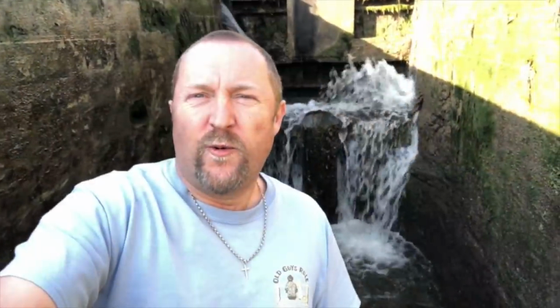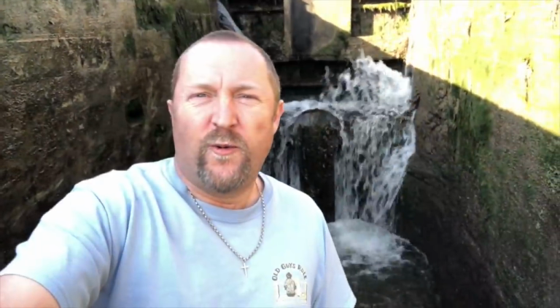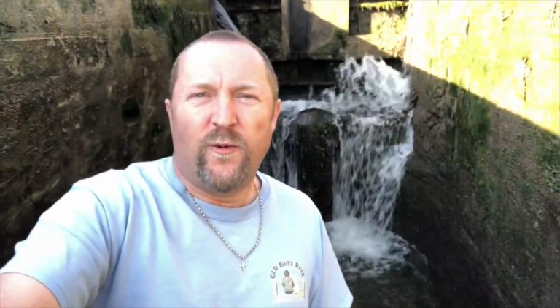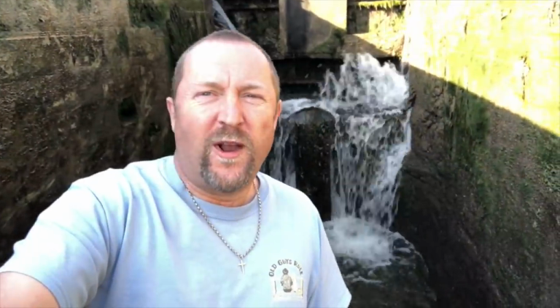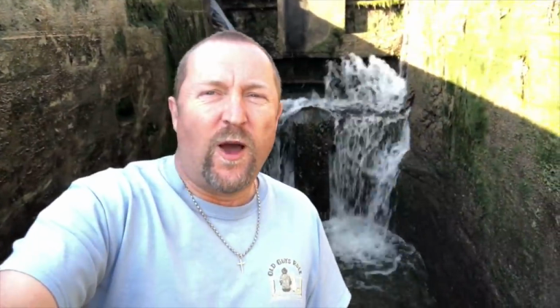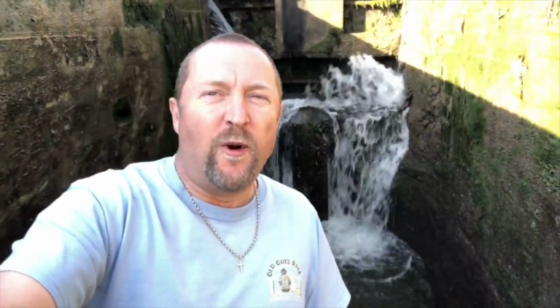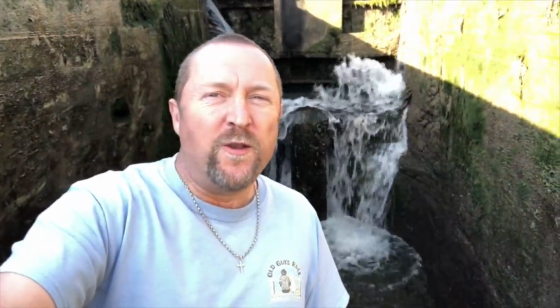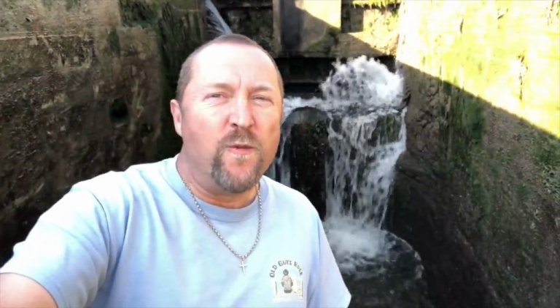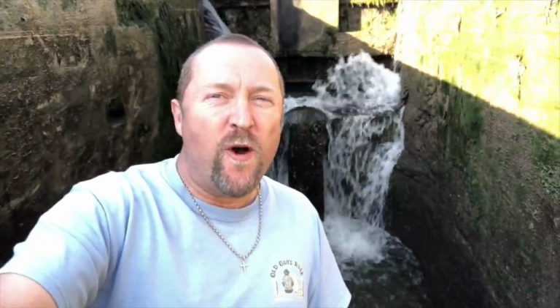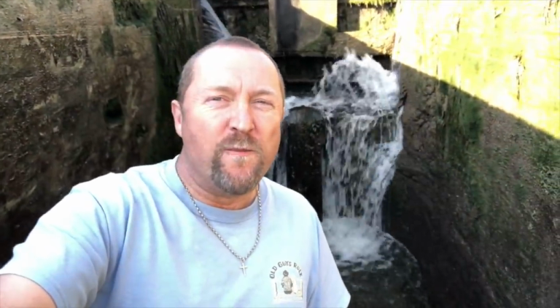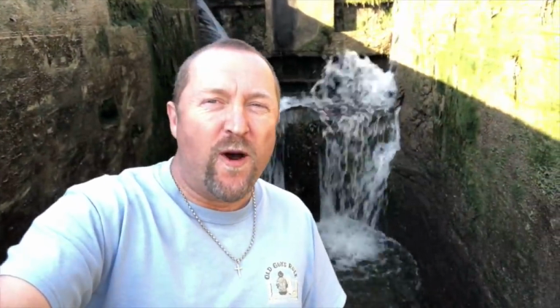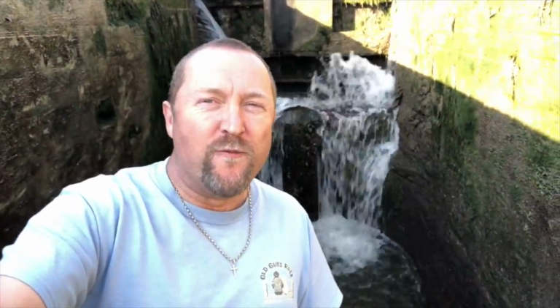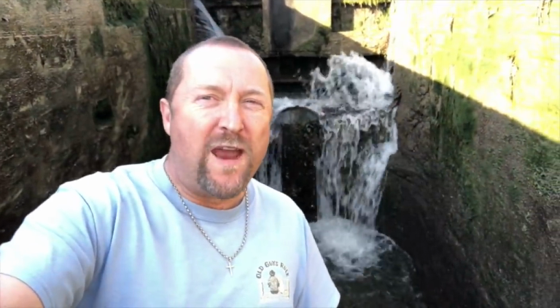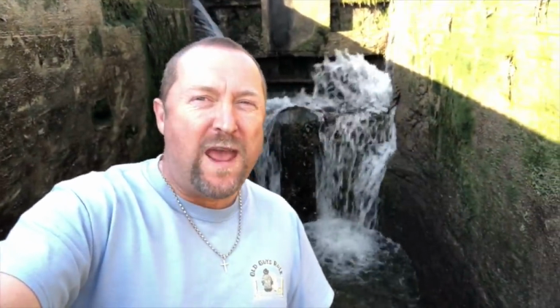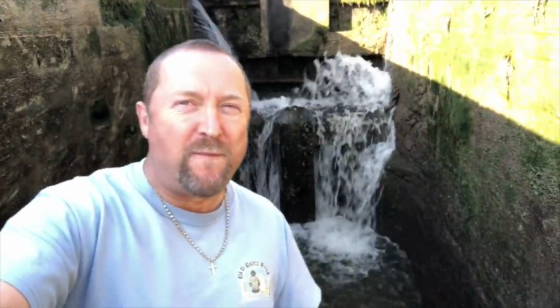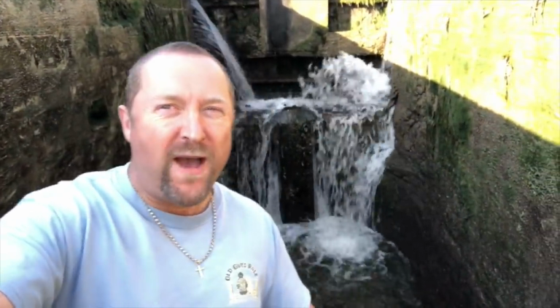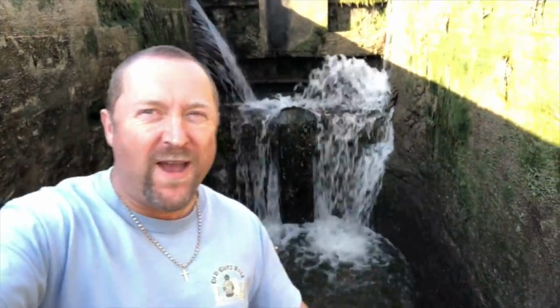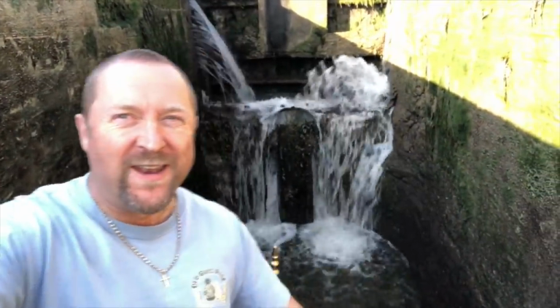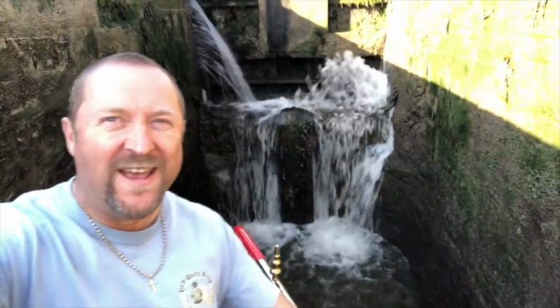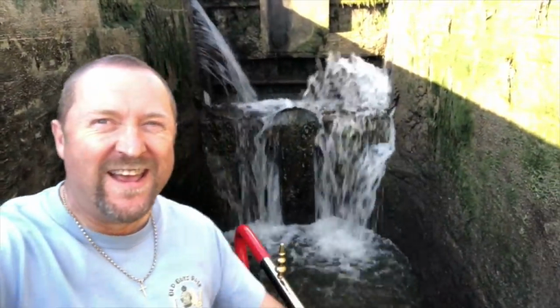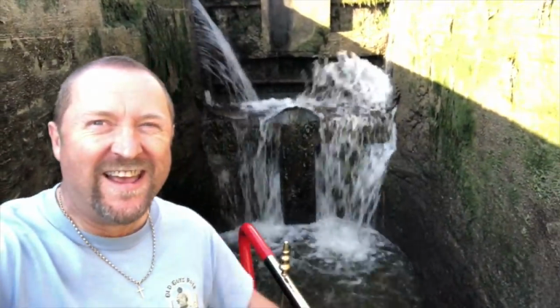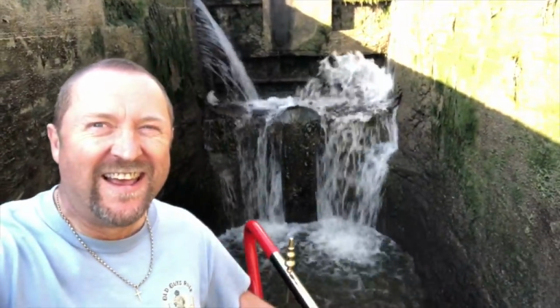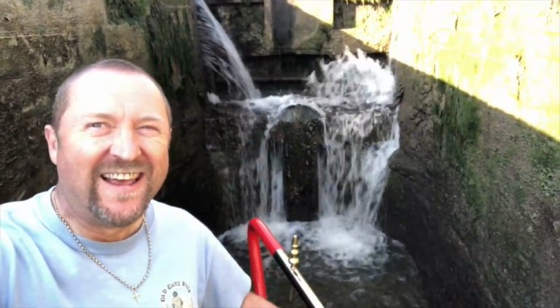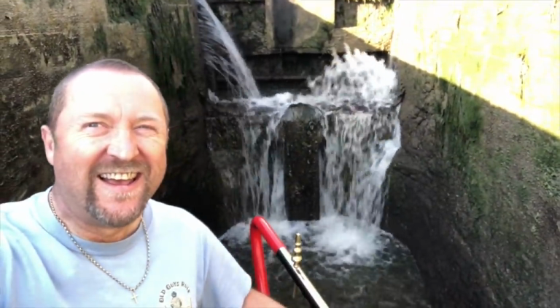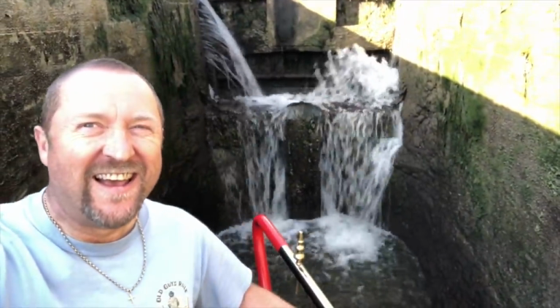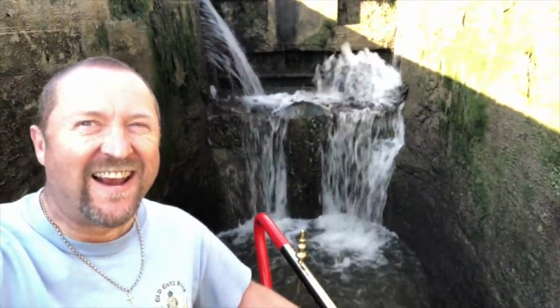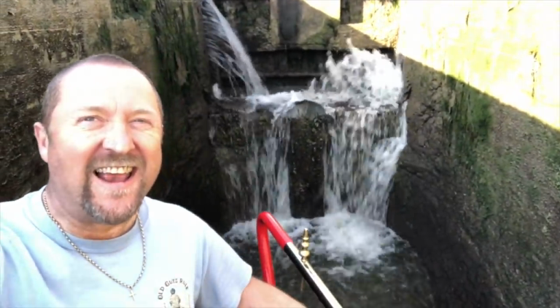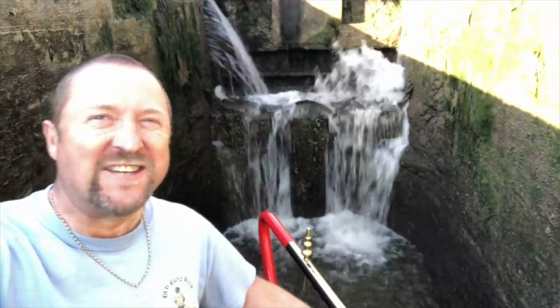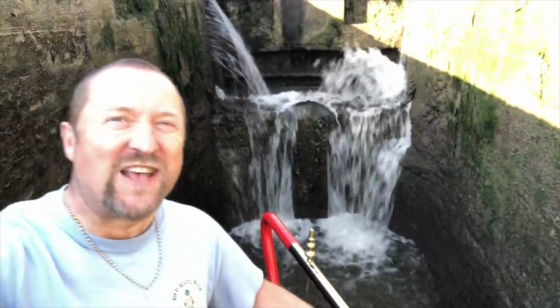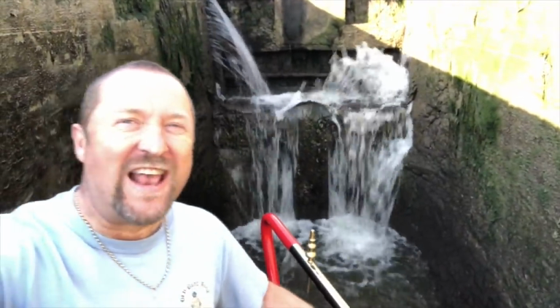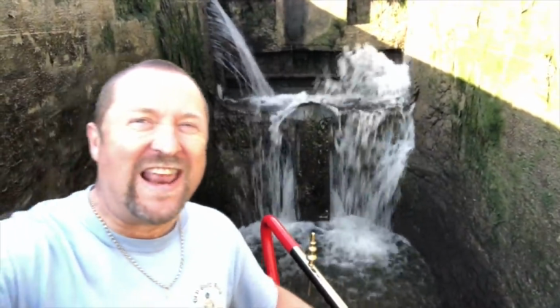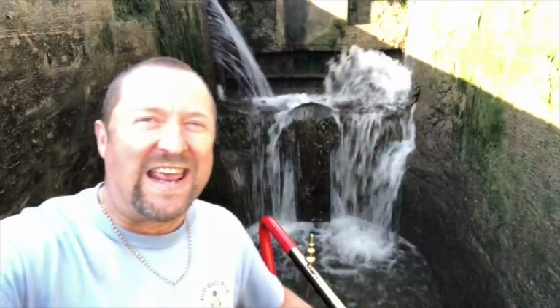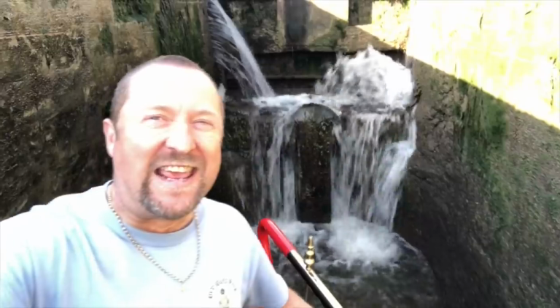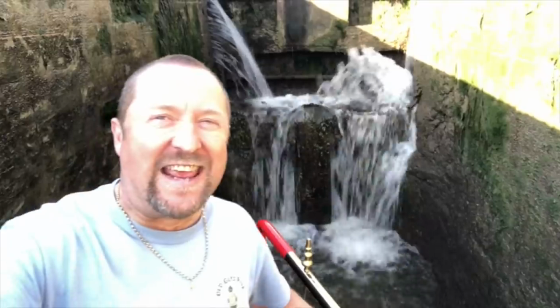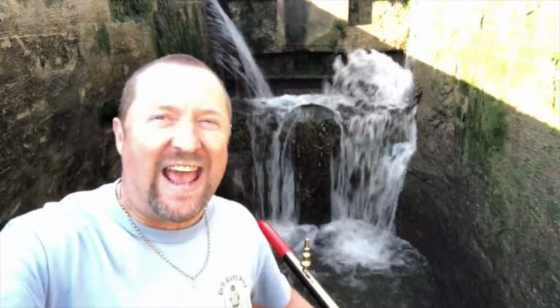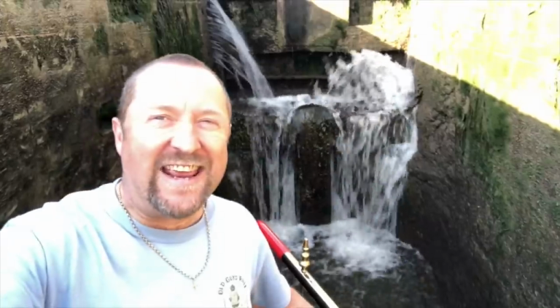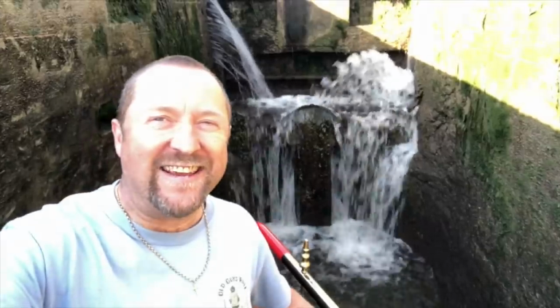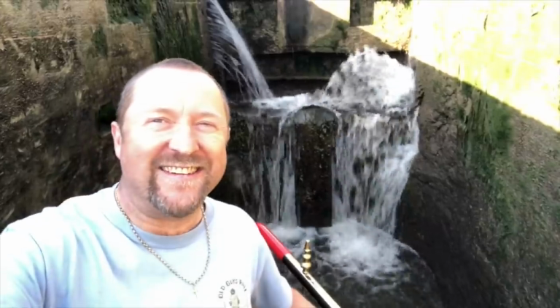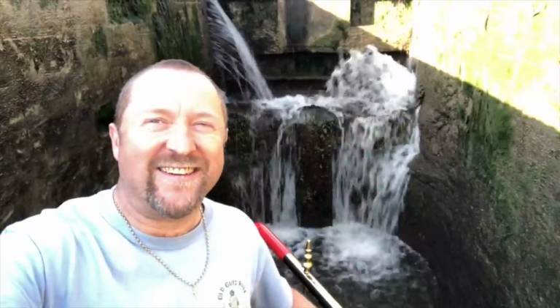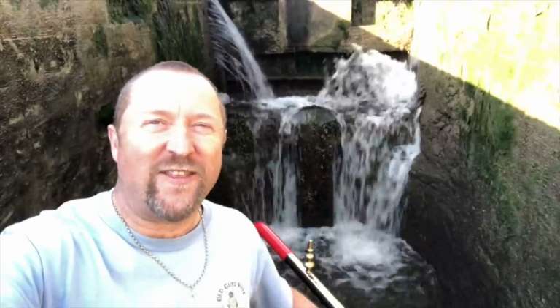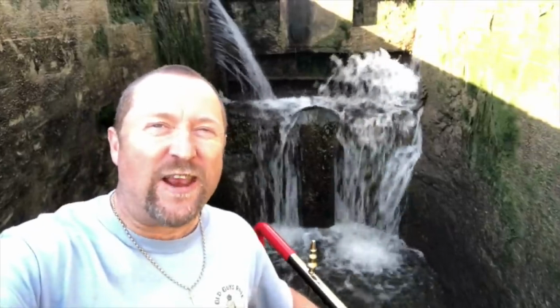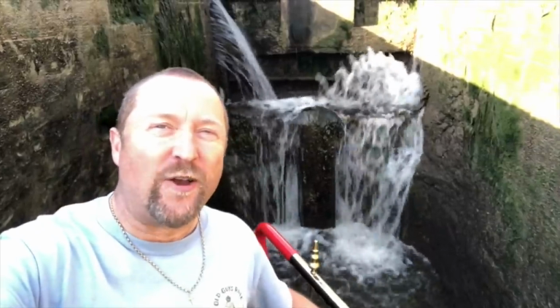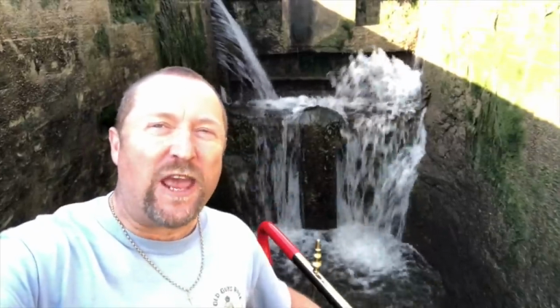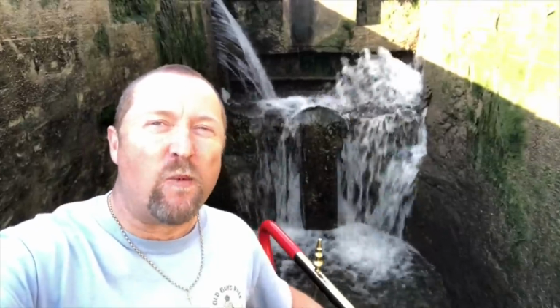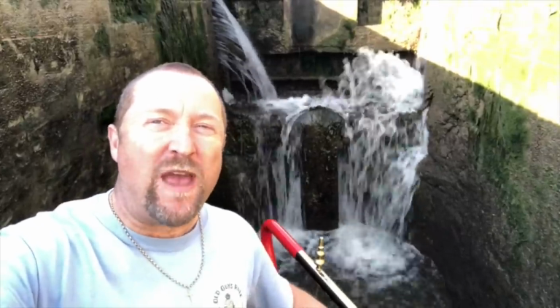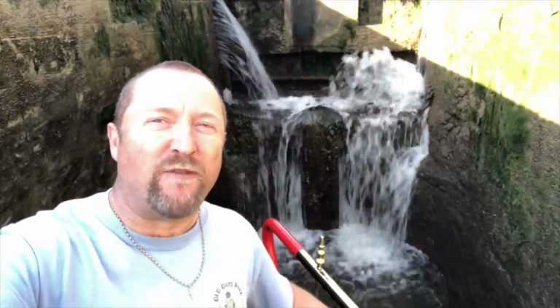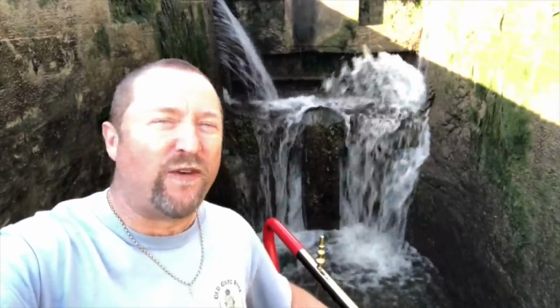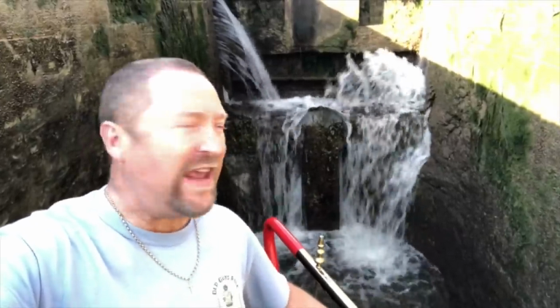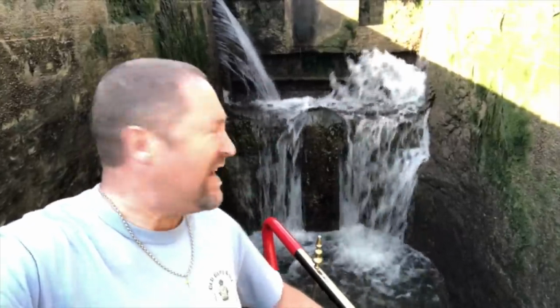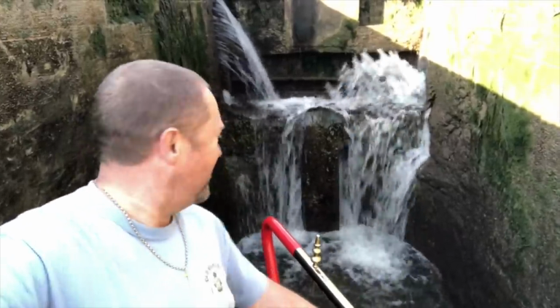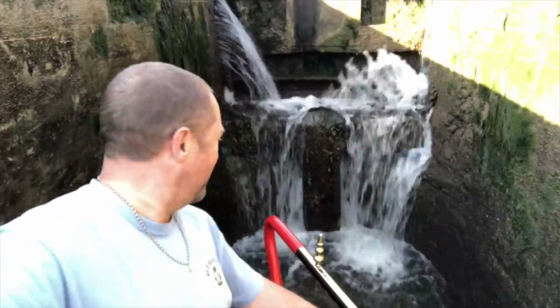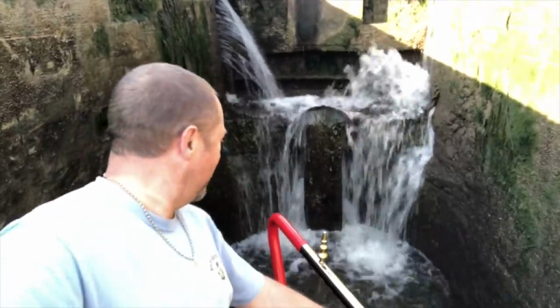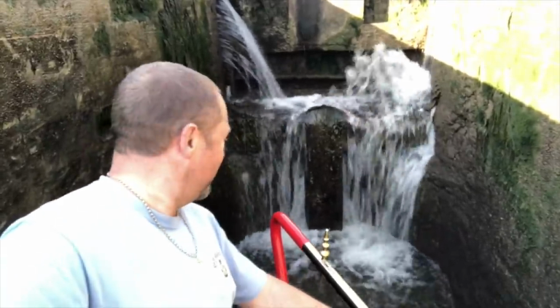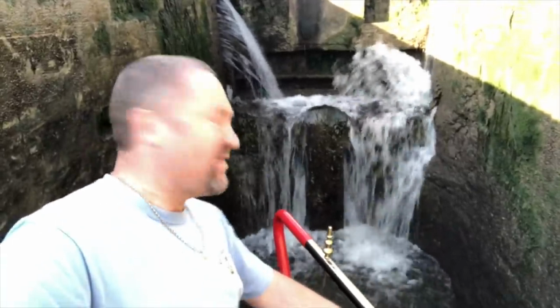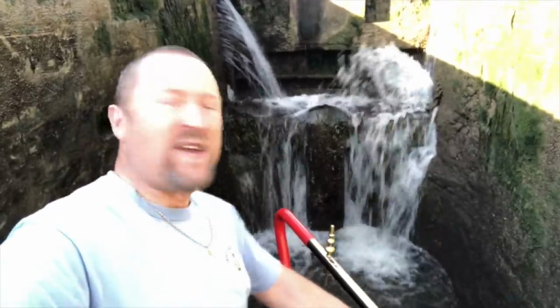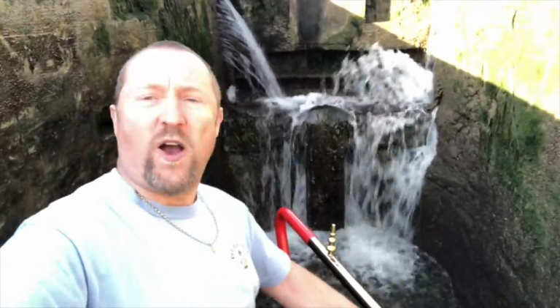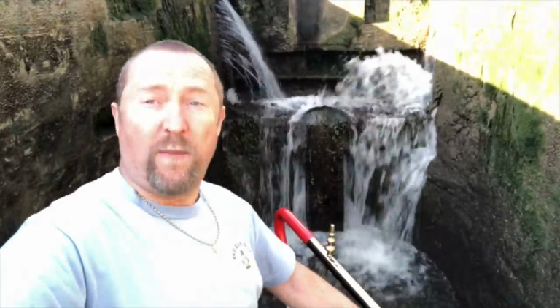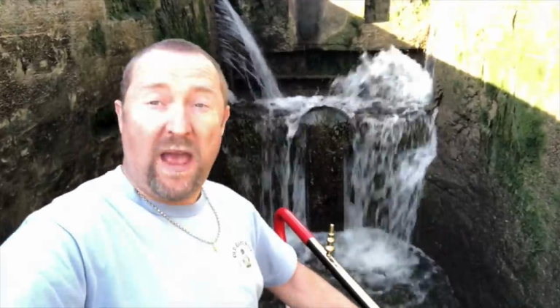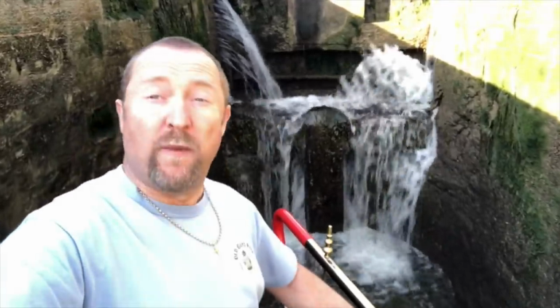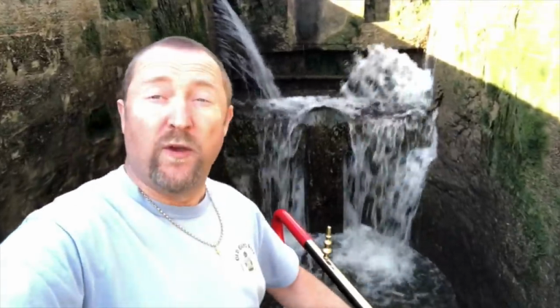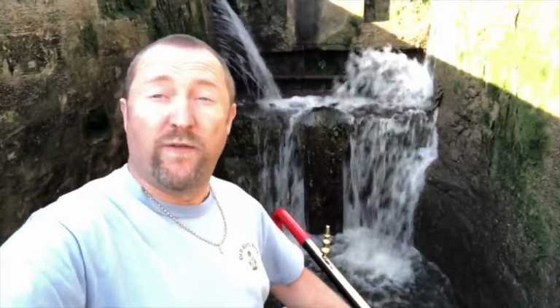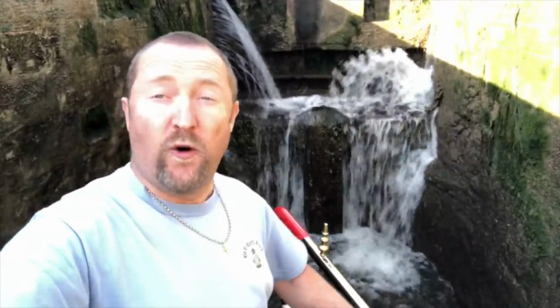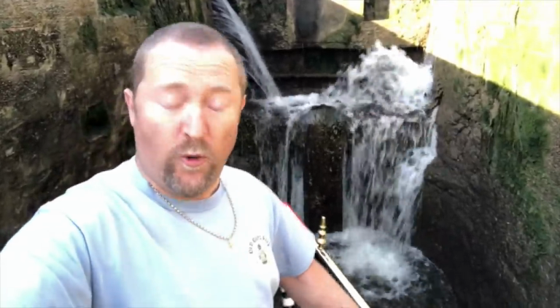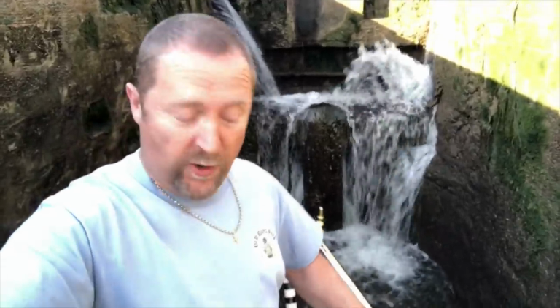I wouldn't want my rear up against that leaky gate — I think I'd get wet feet. I'd better move forward.